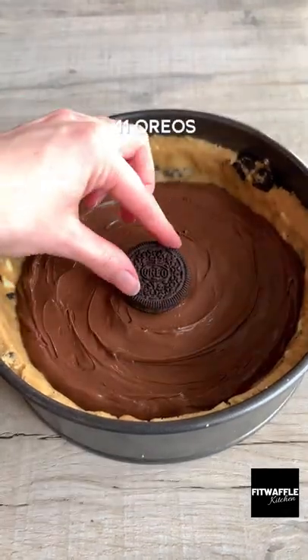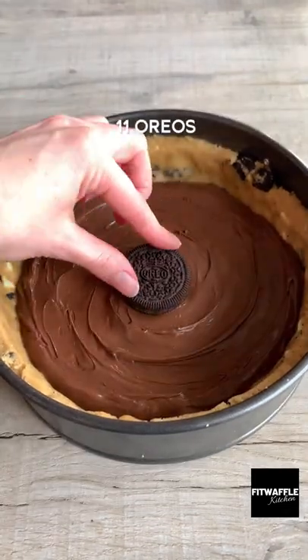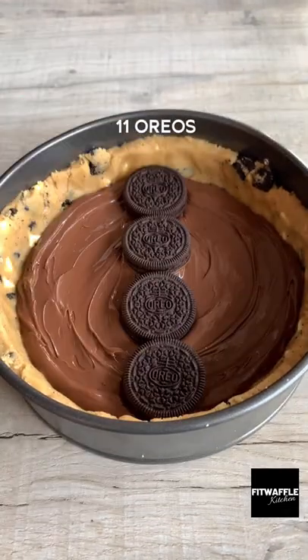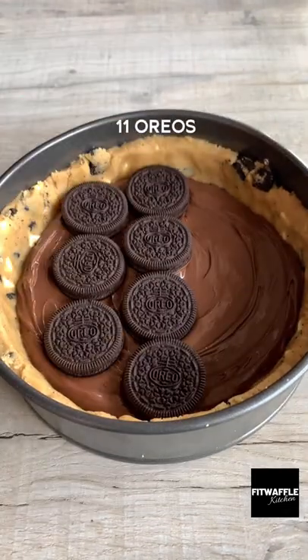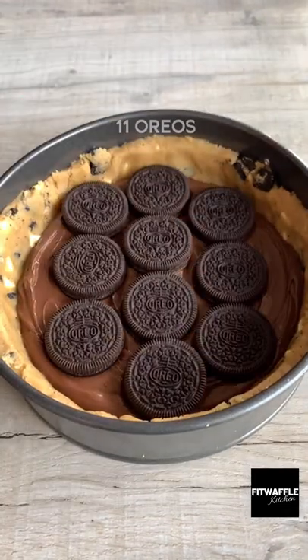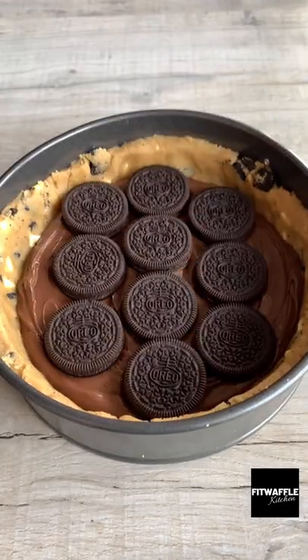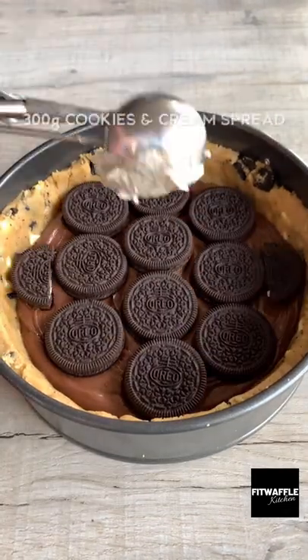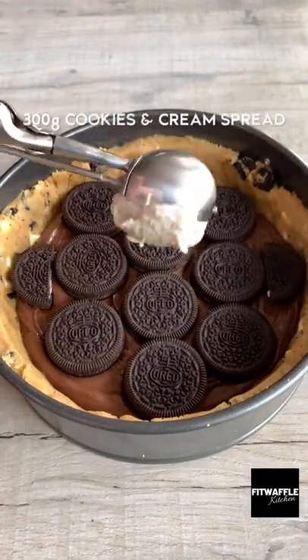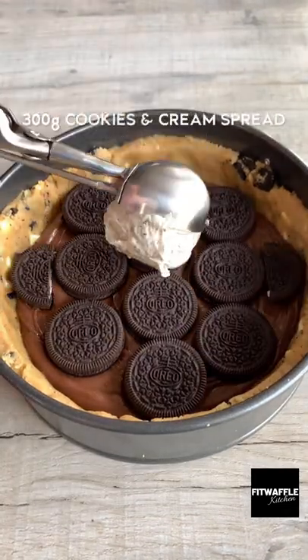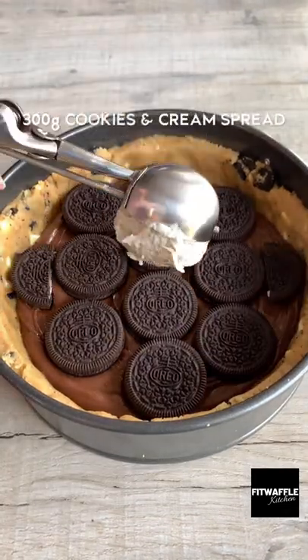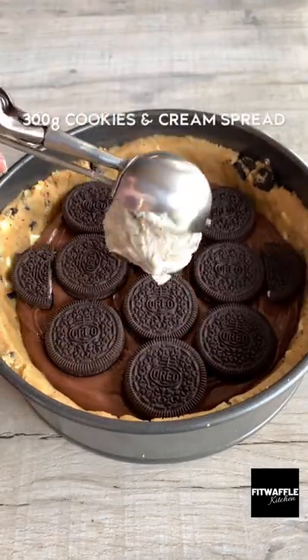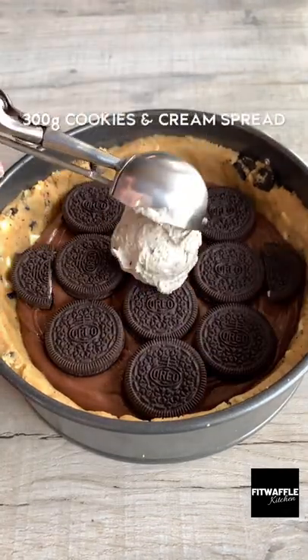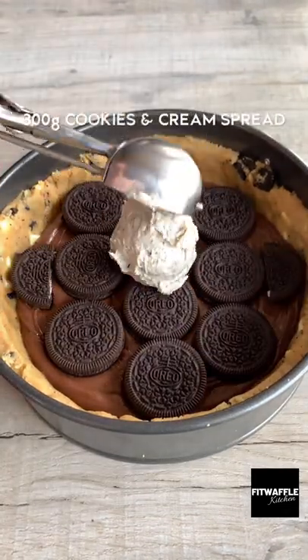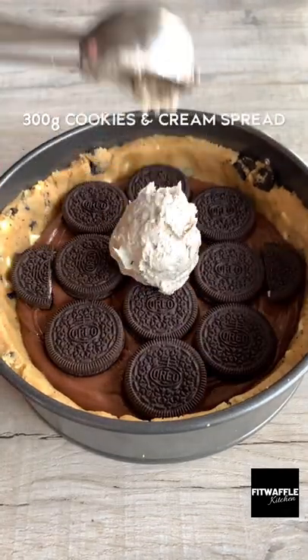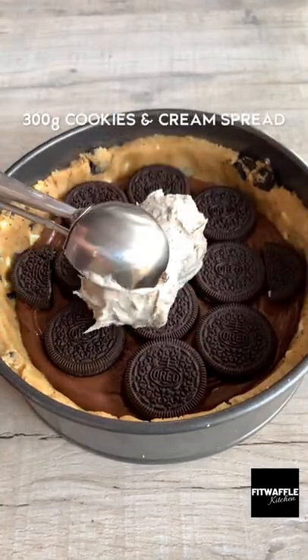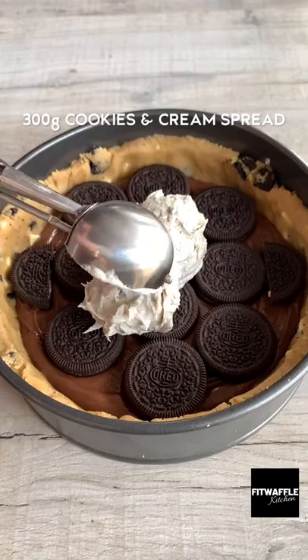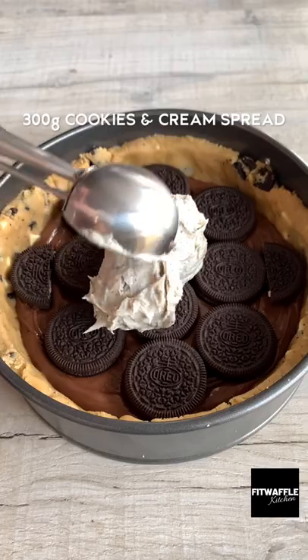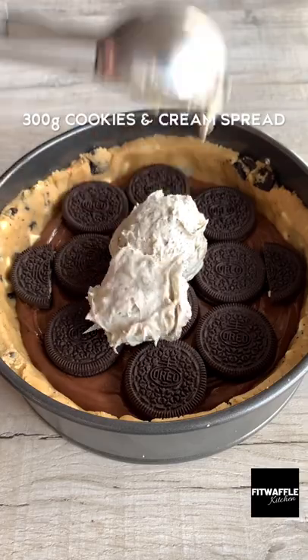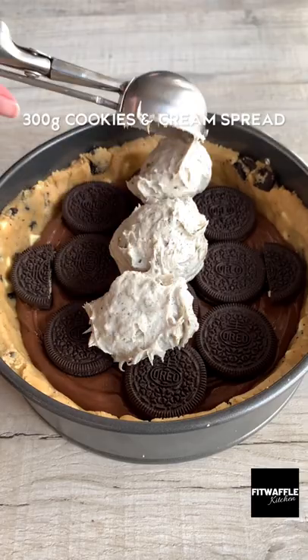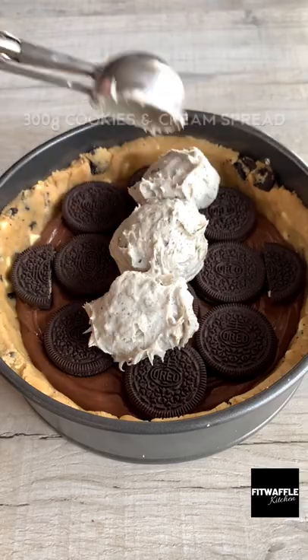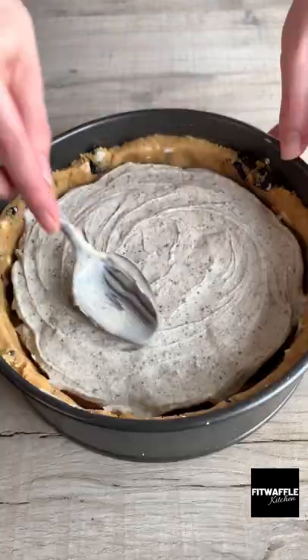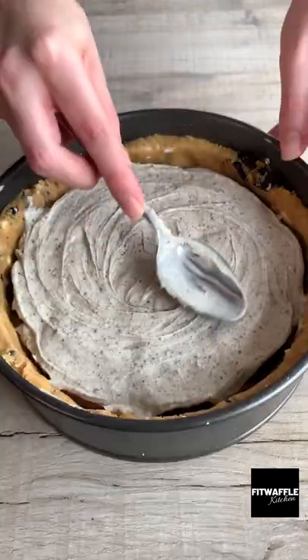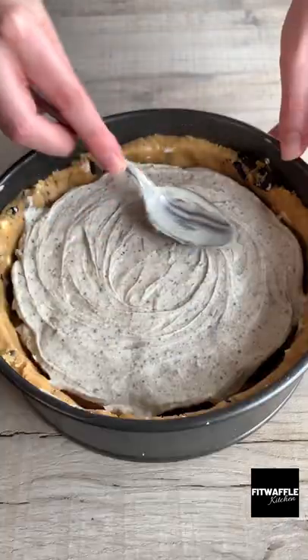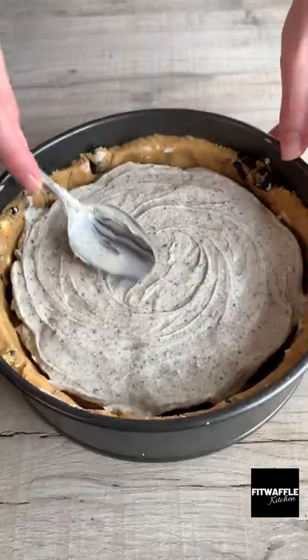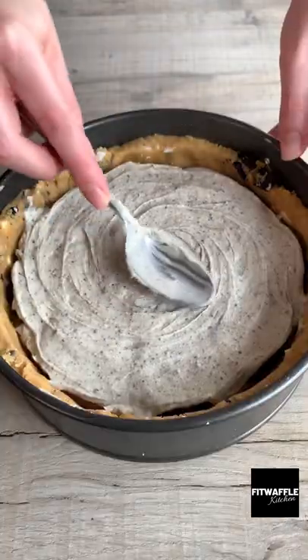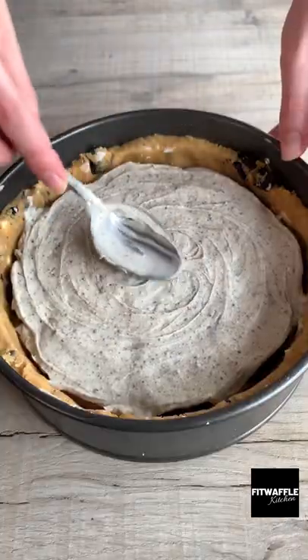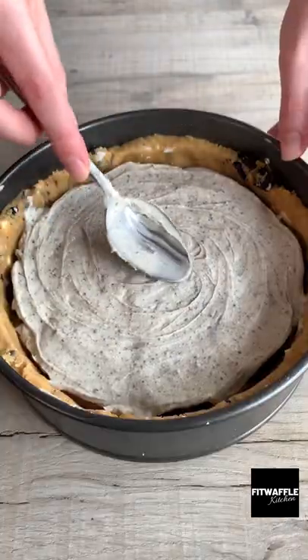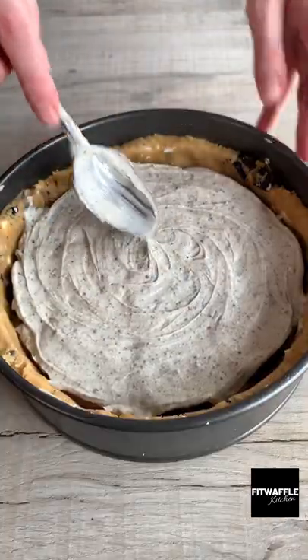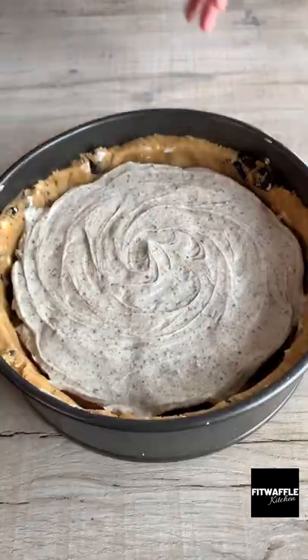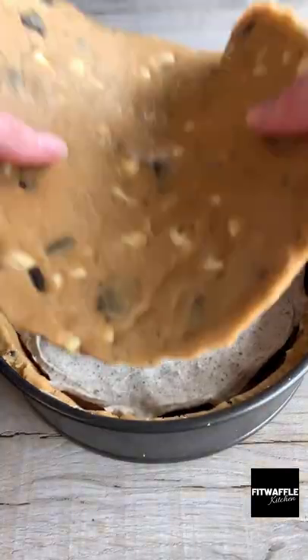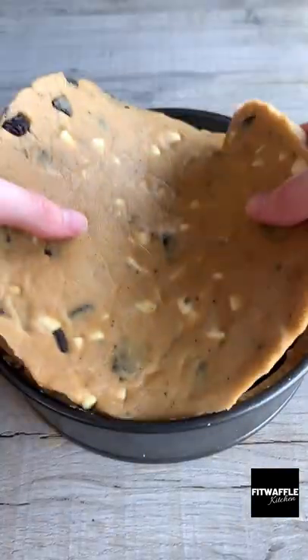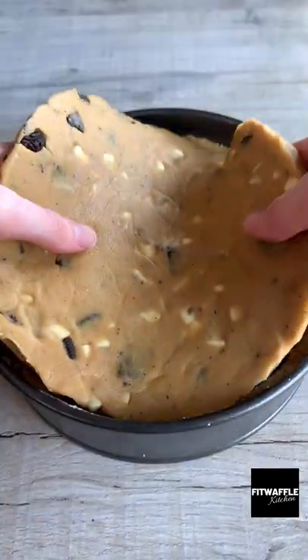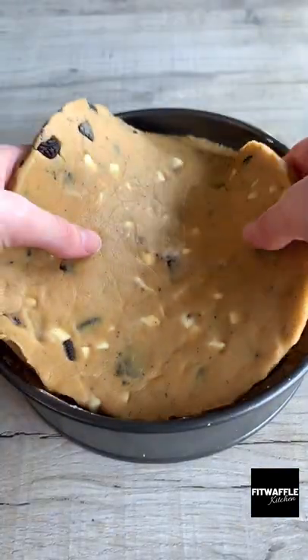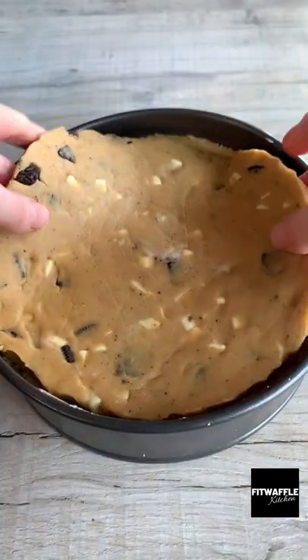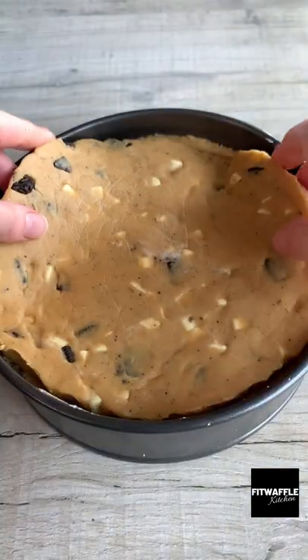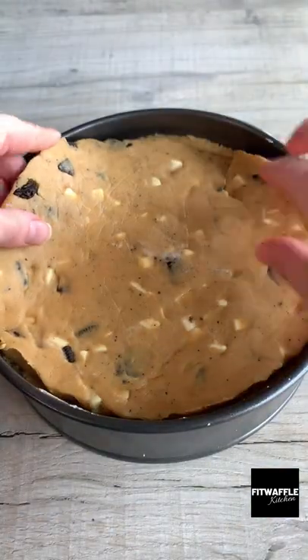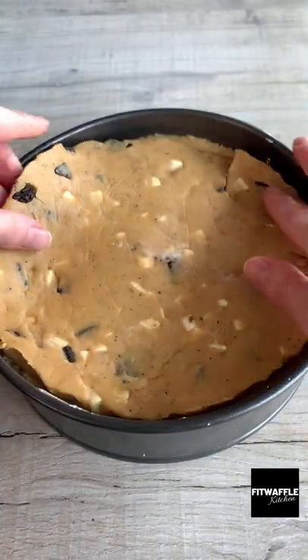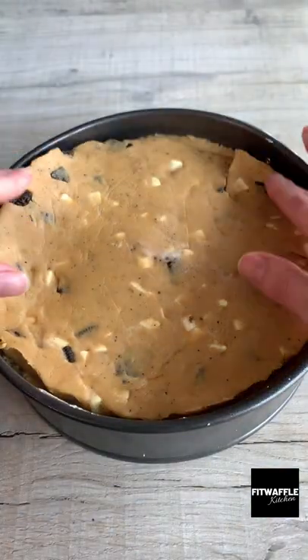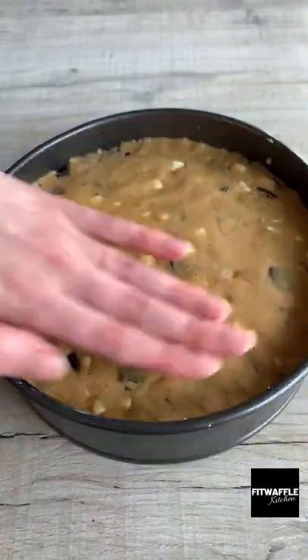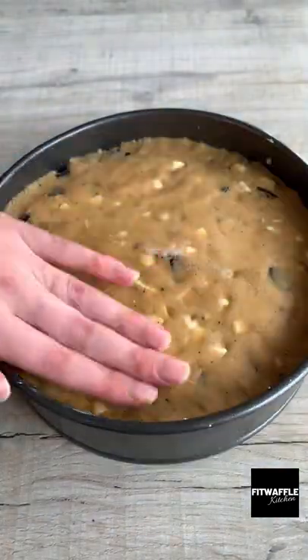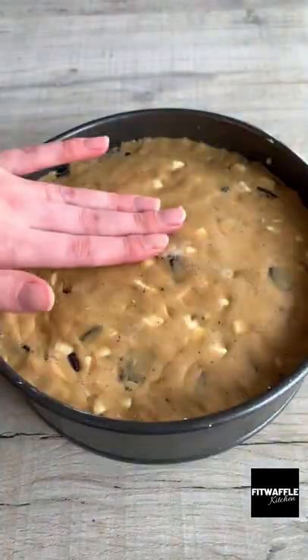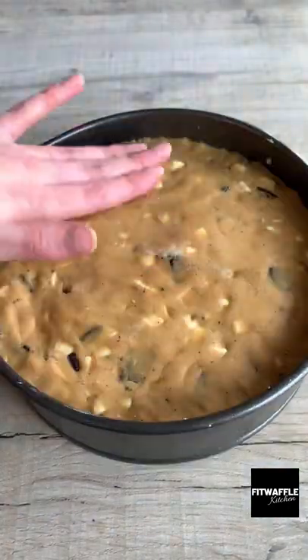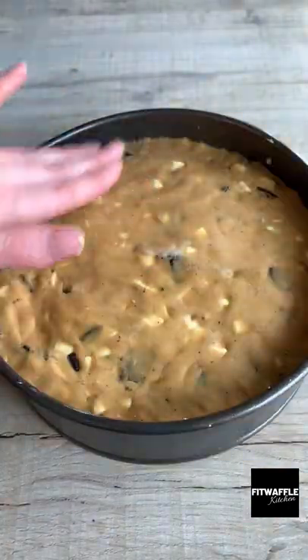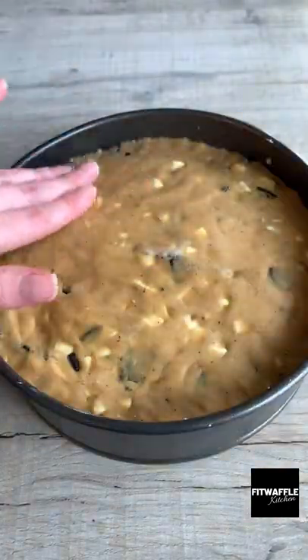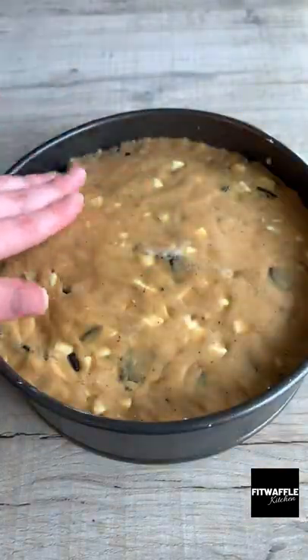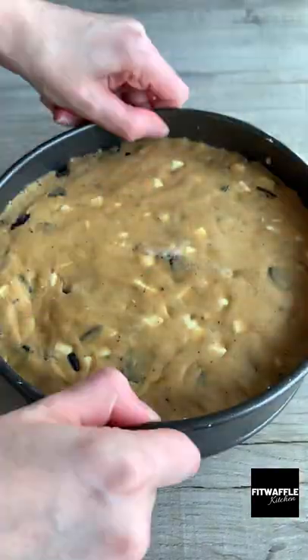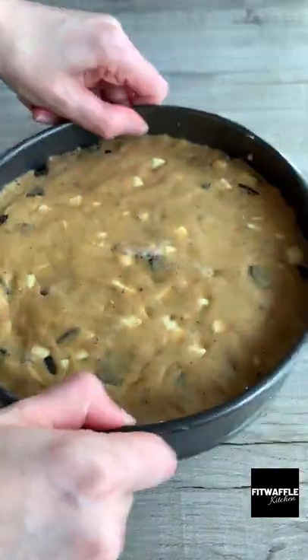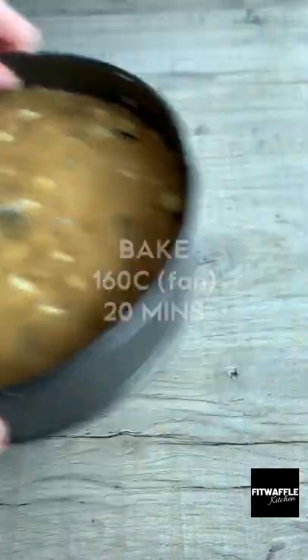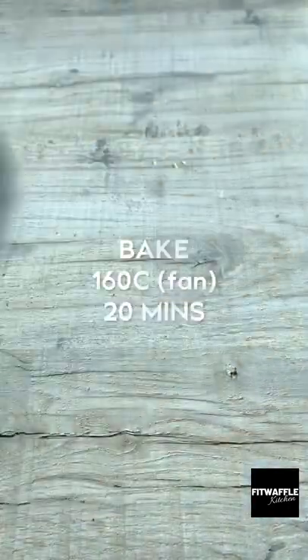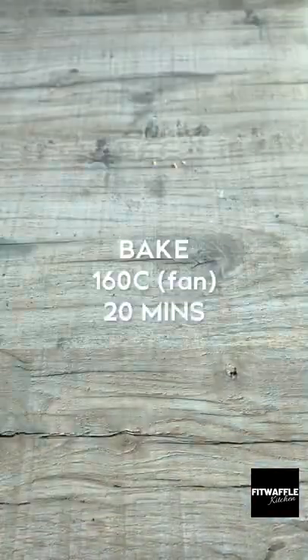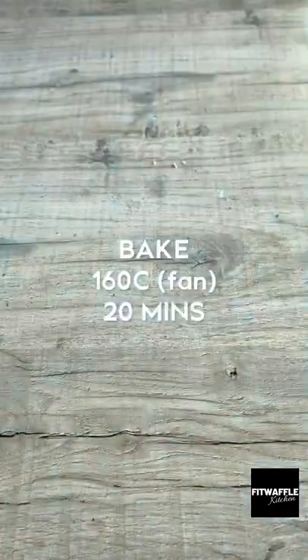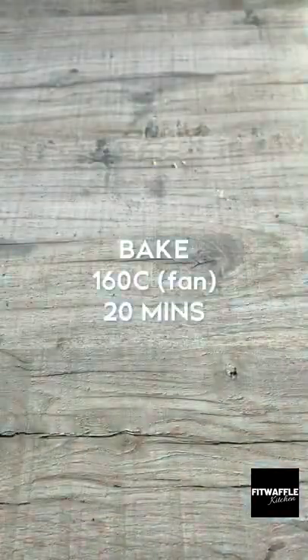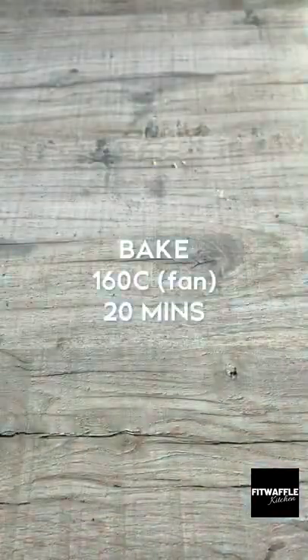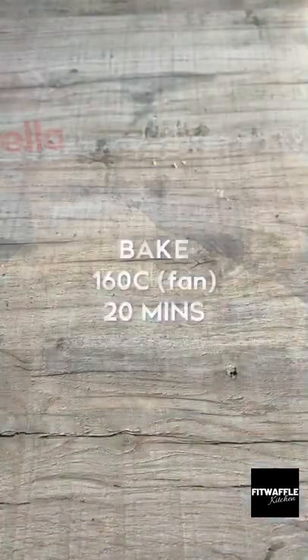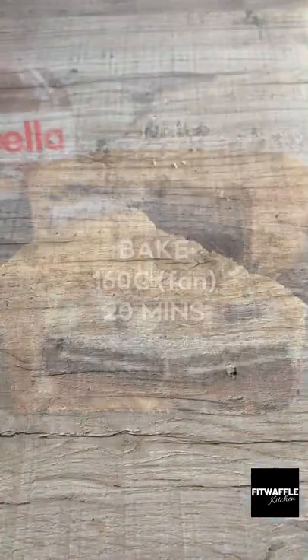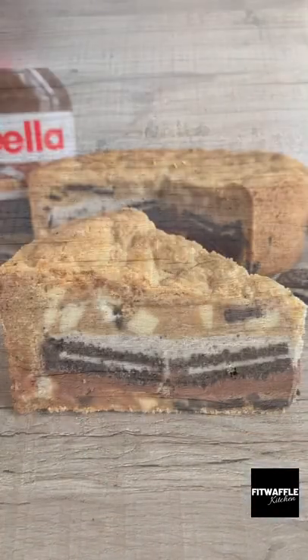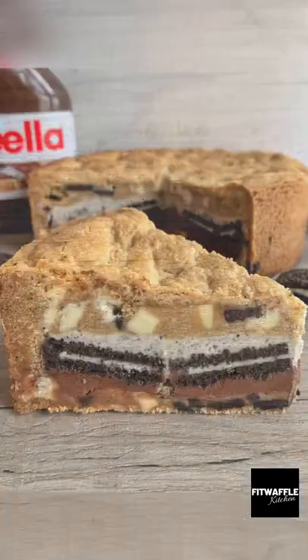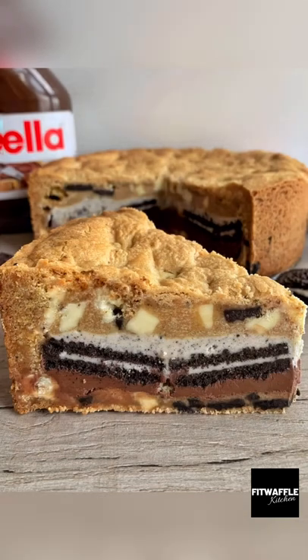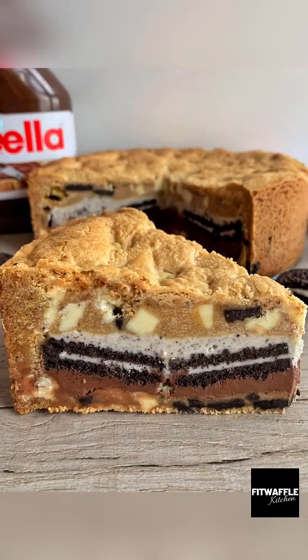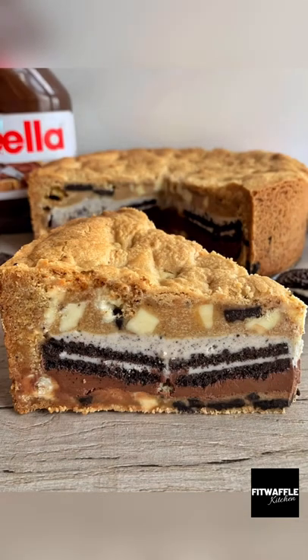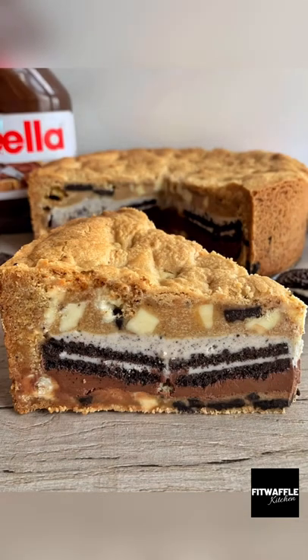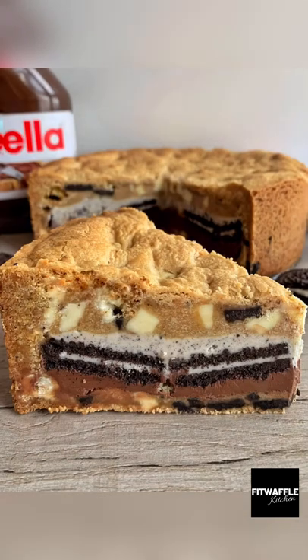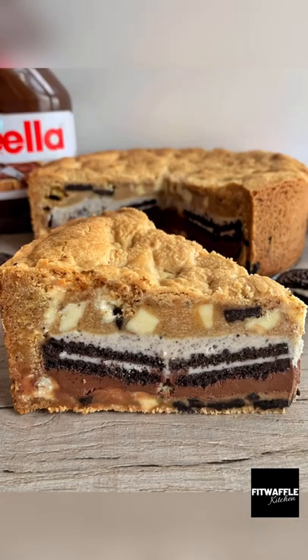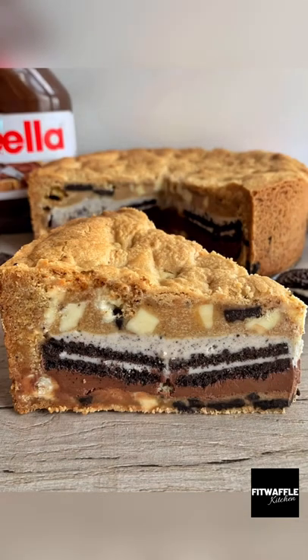Then add a layer of cookies and cream spread and smooth this out gently. Place the lid on the top and seal the edges, then bake in the oven and cool fully in the tin. Enjoy!